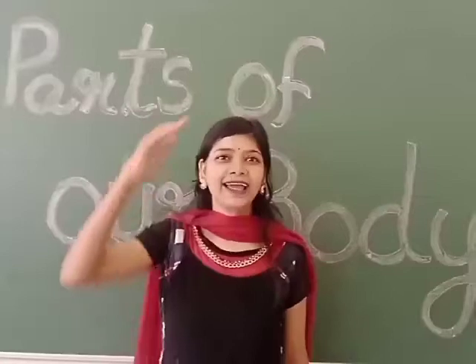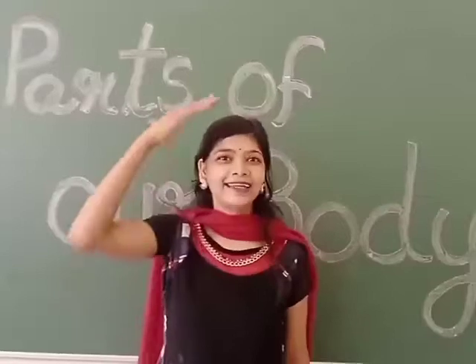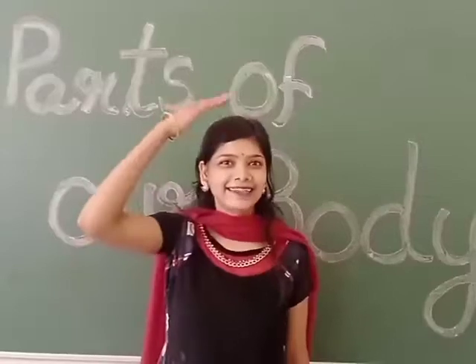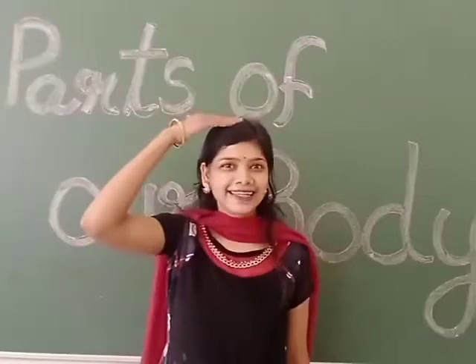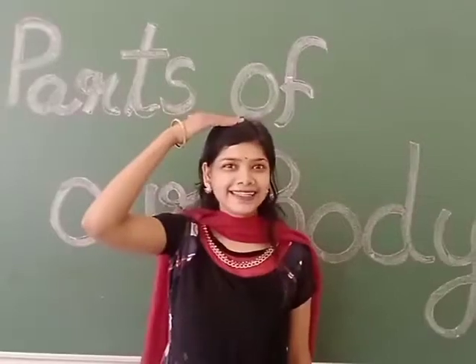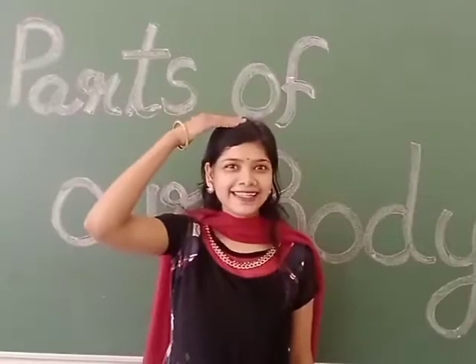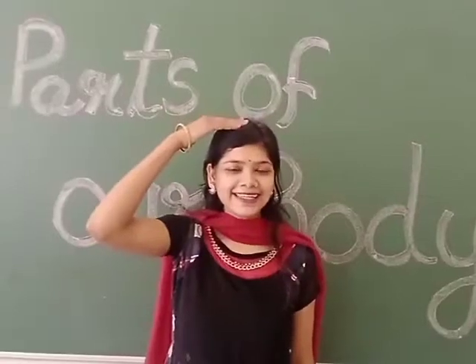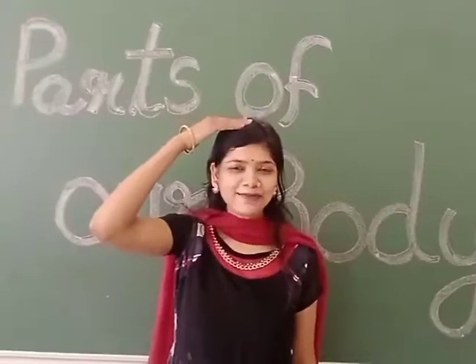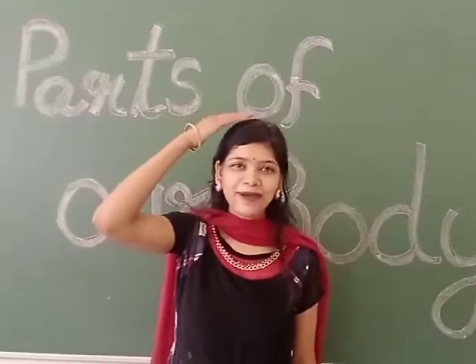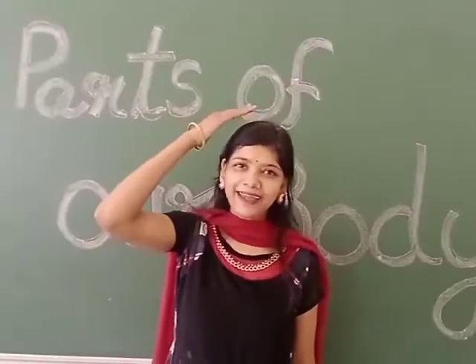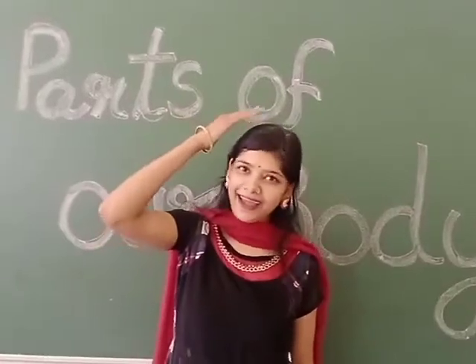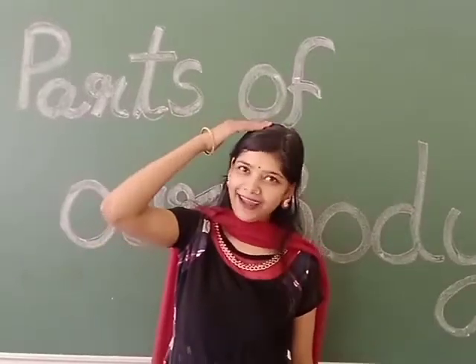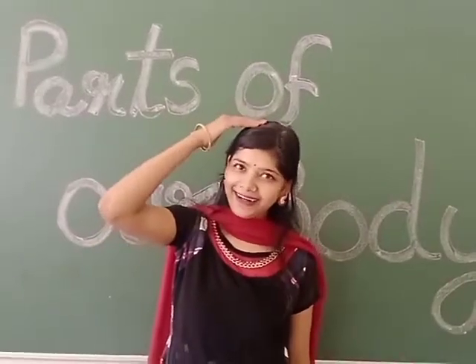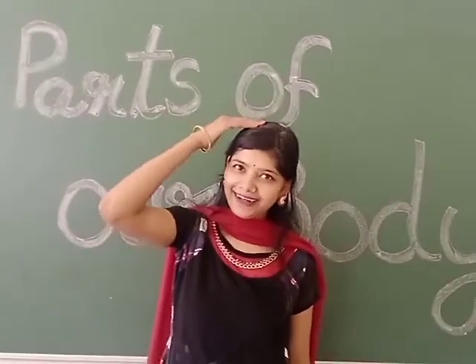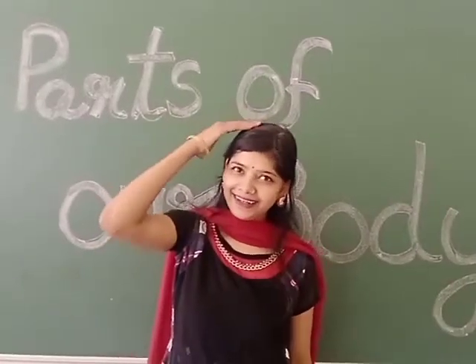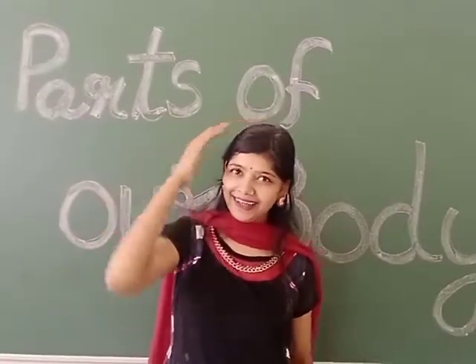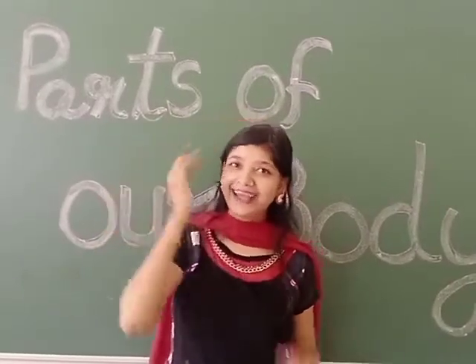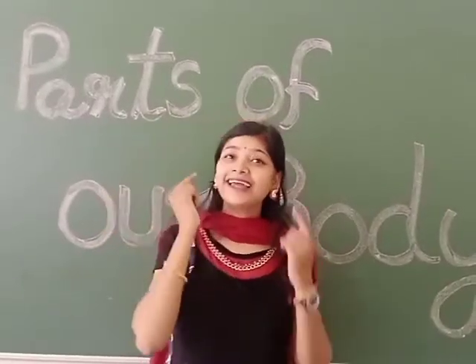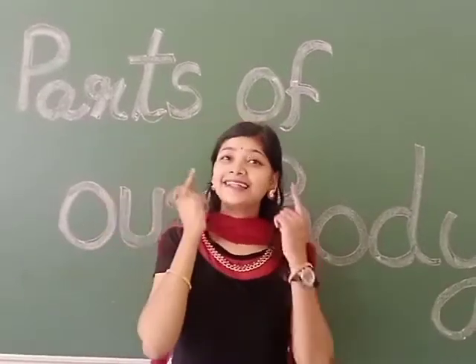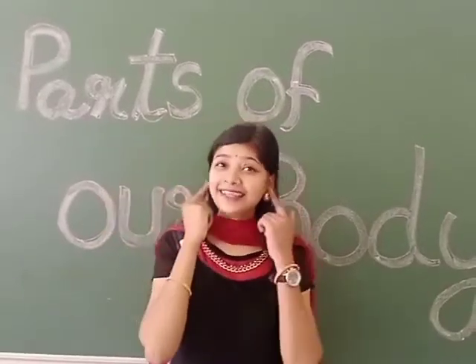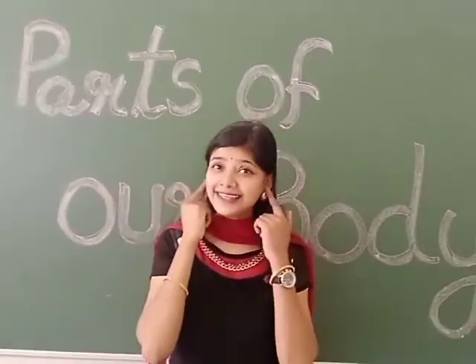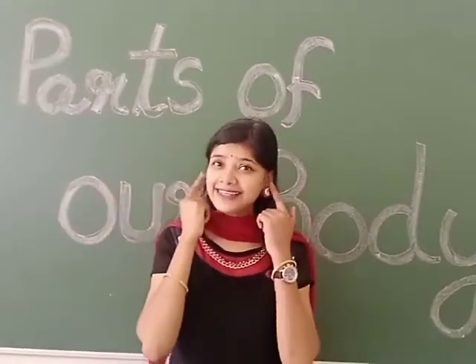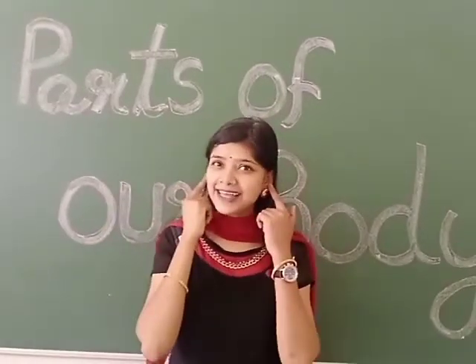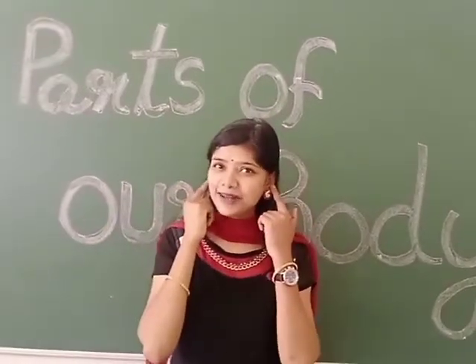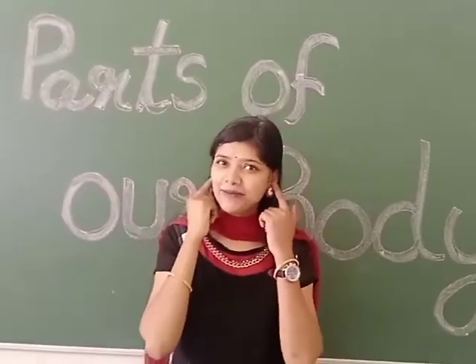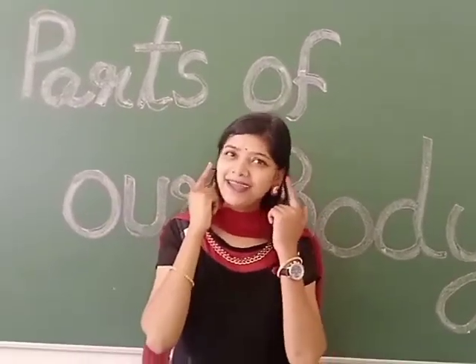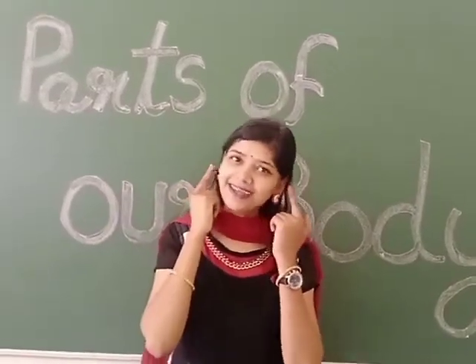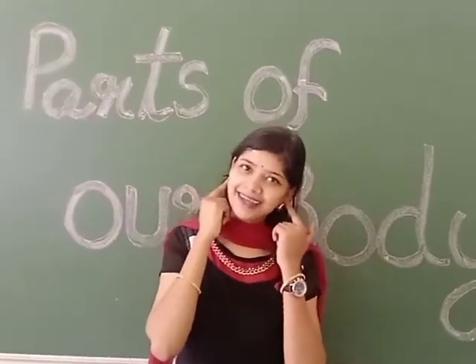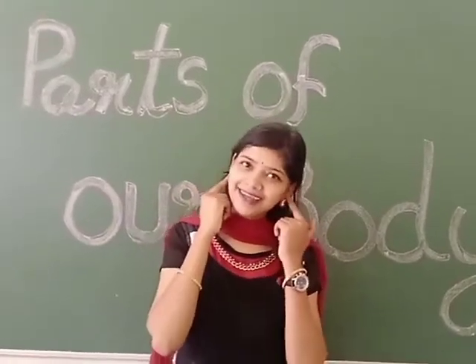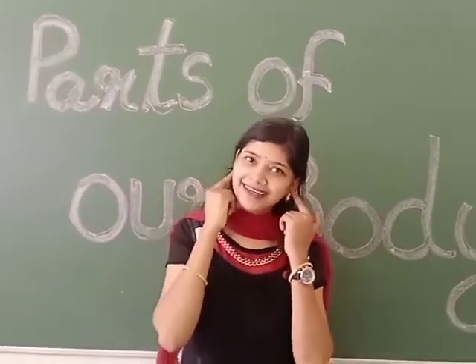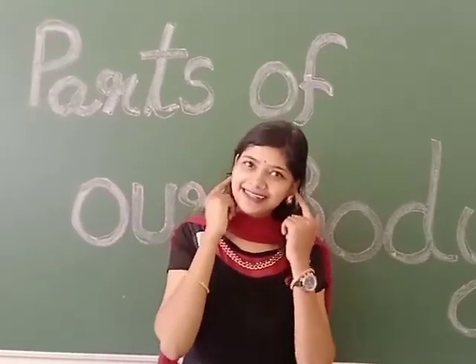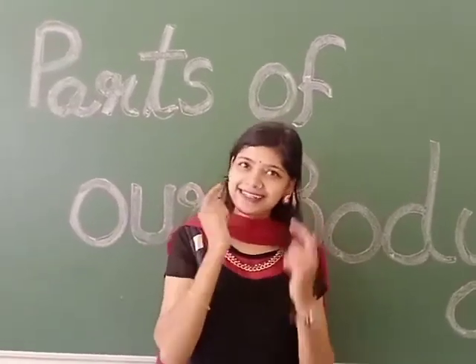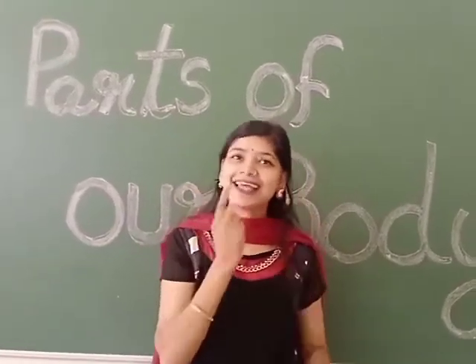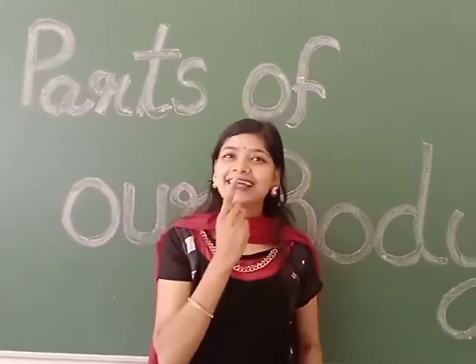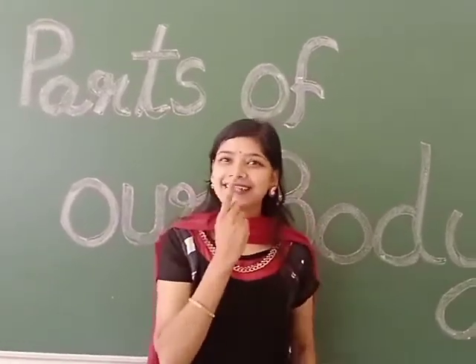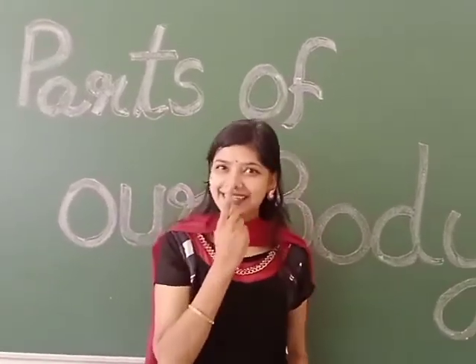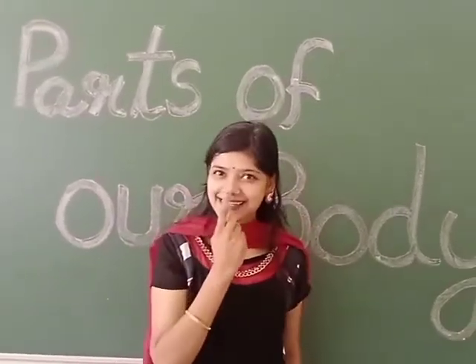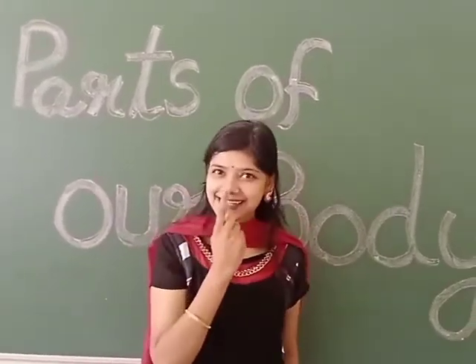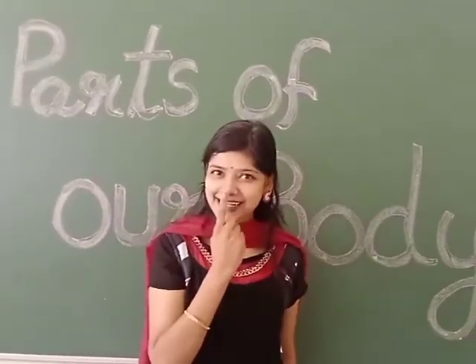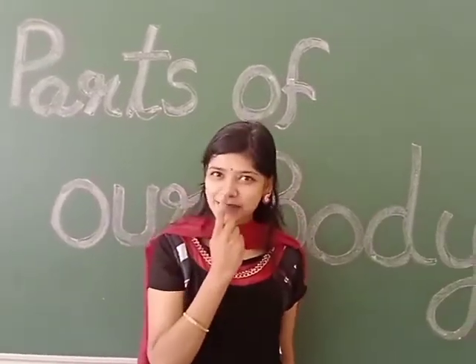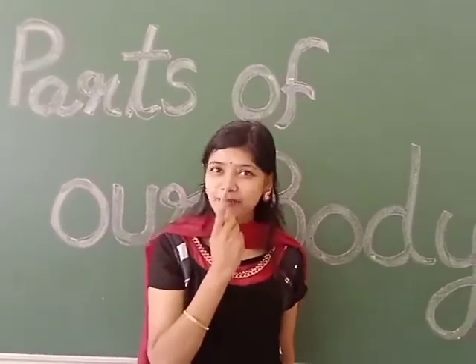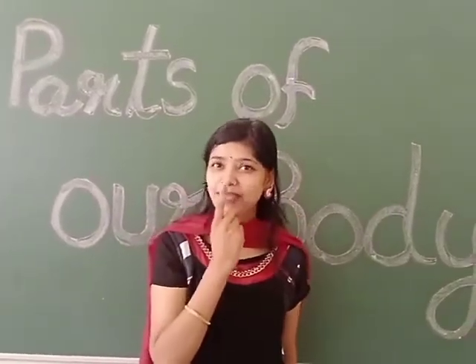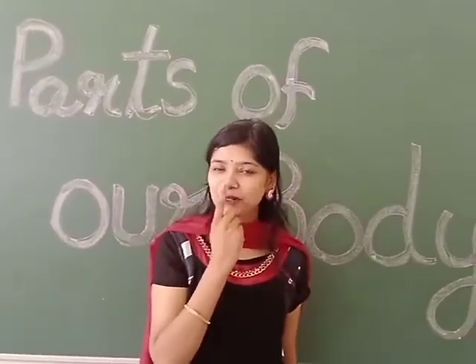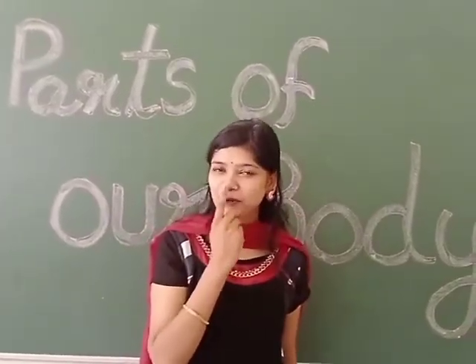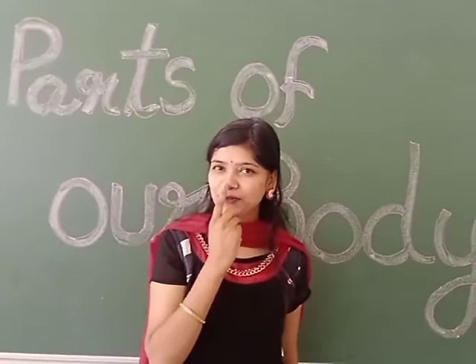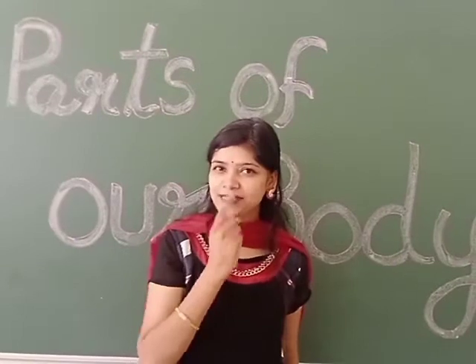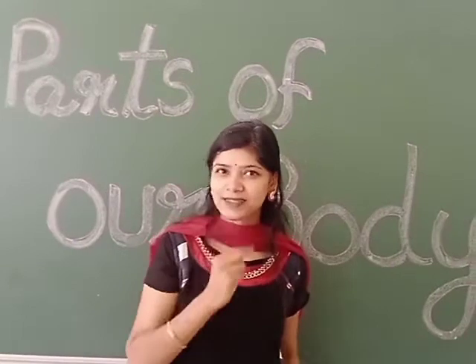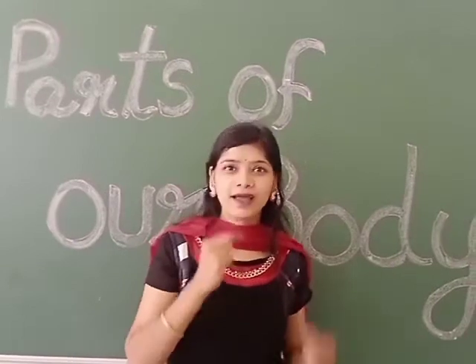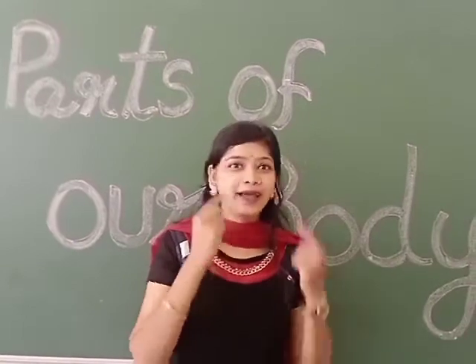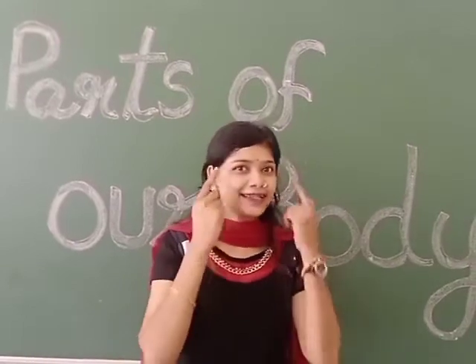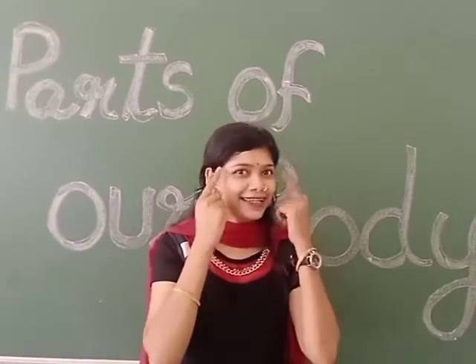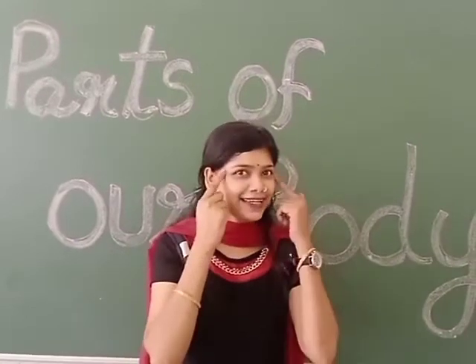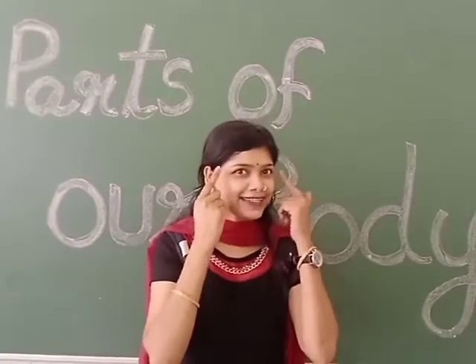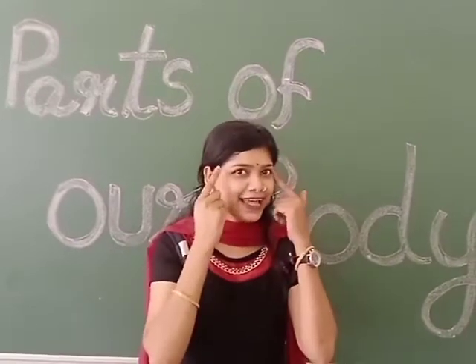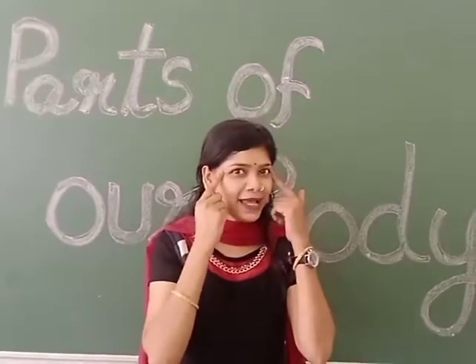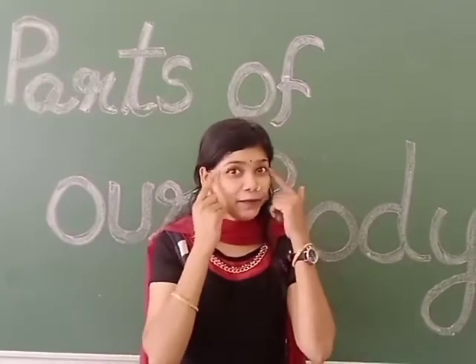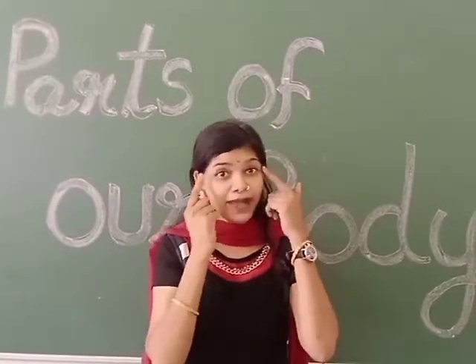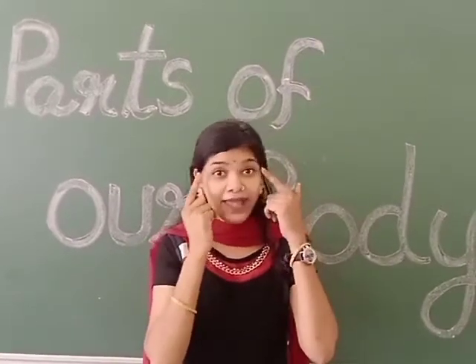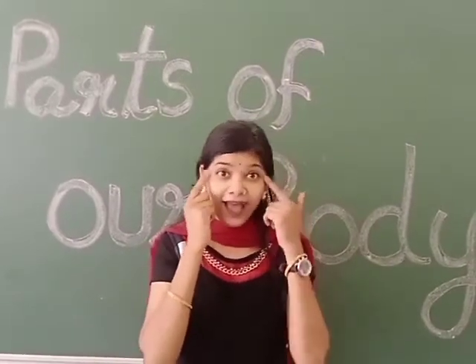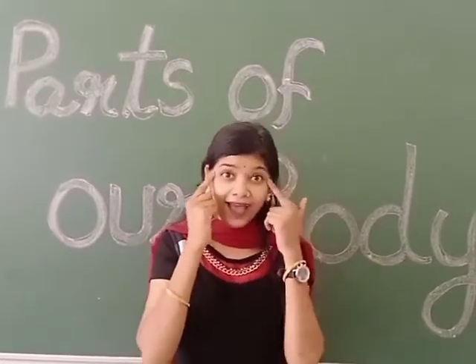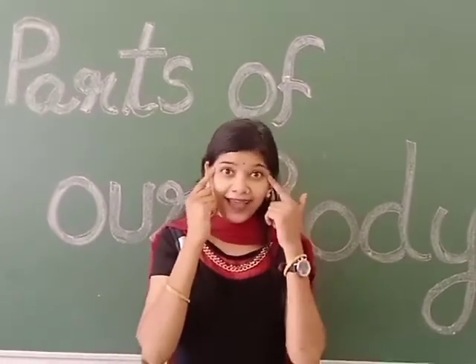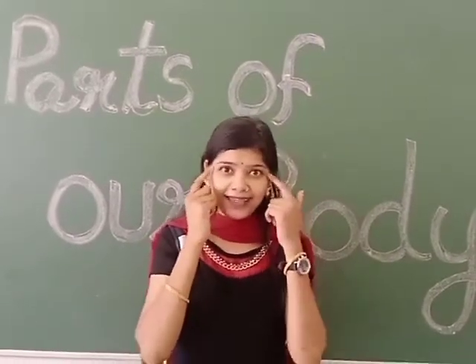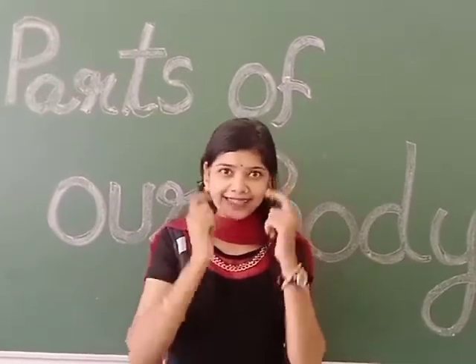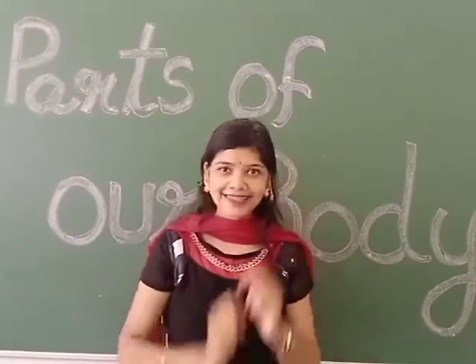This is my head, these are my ears, this is my nose, these are my eyes.